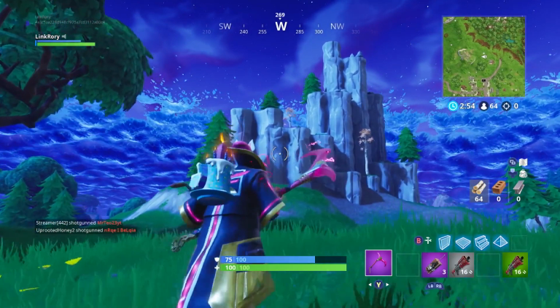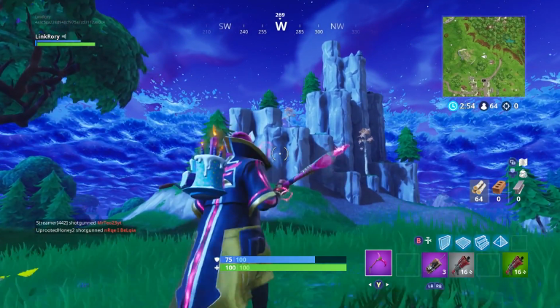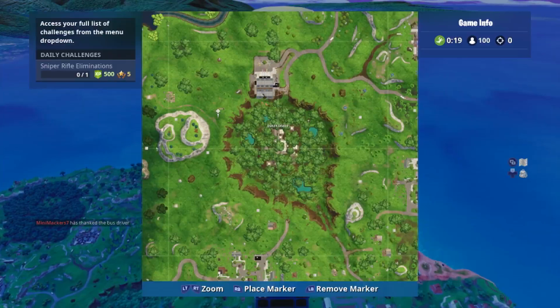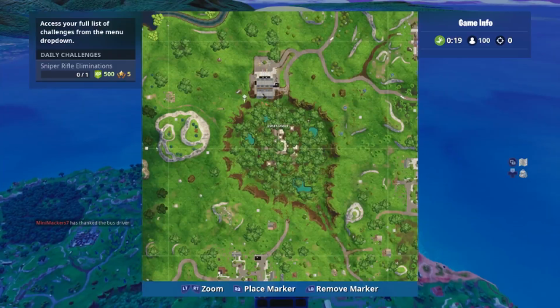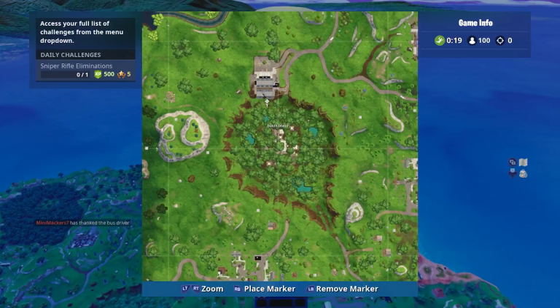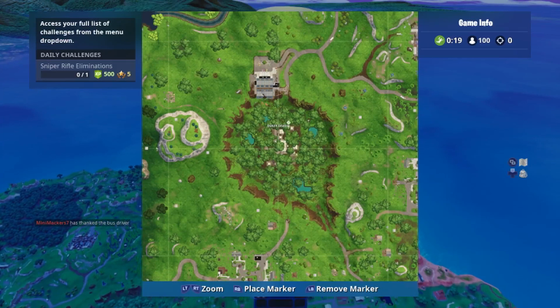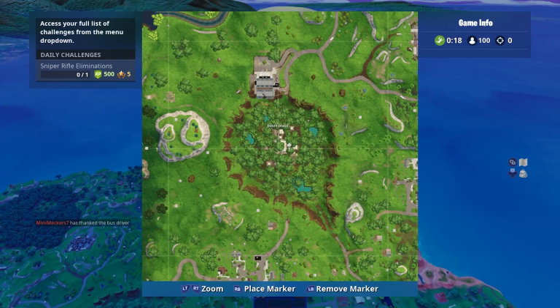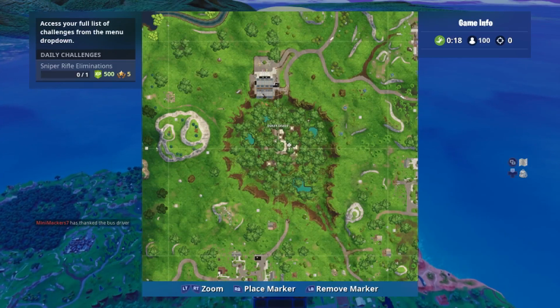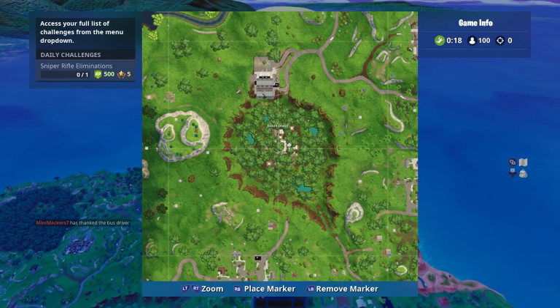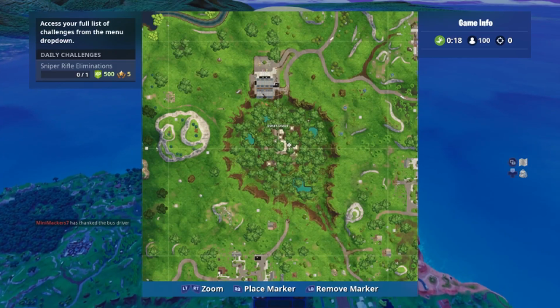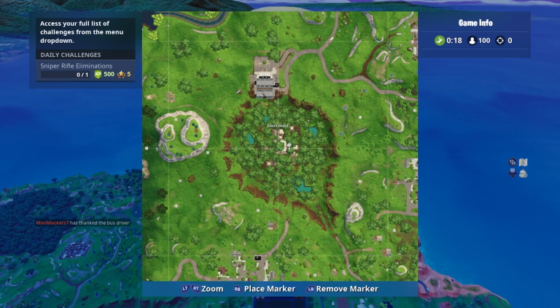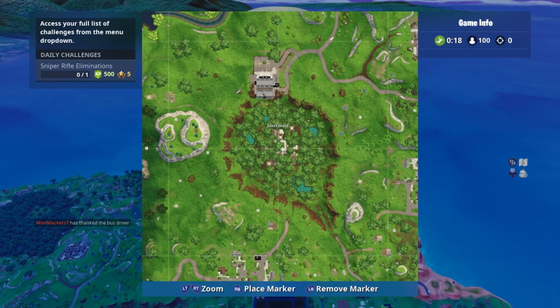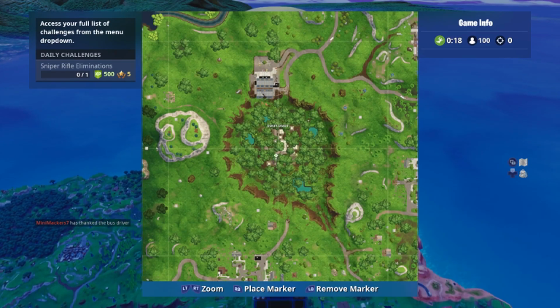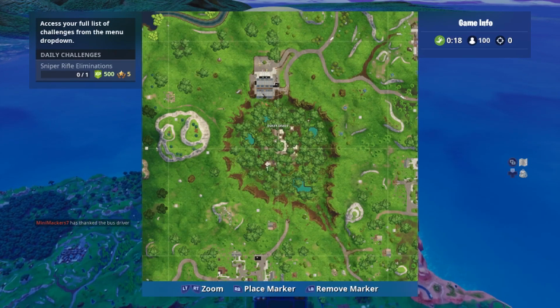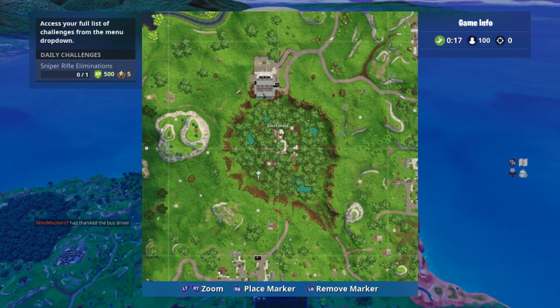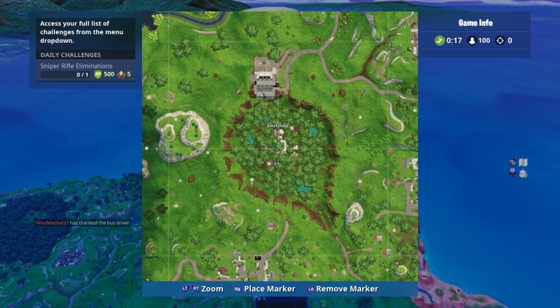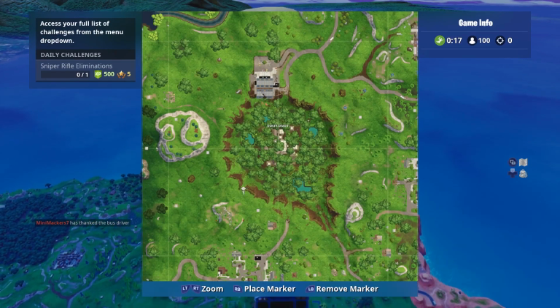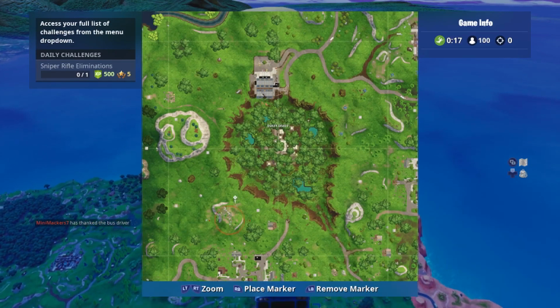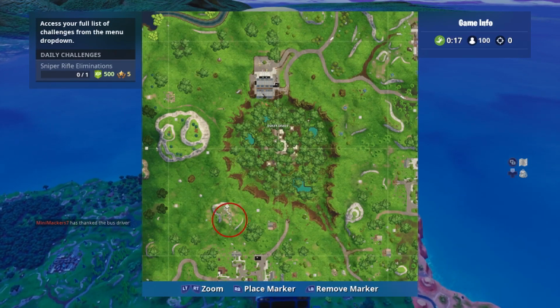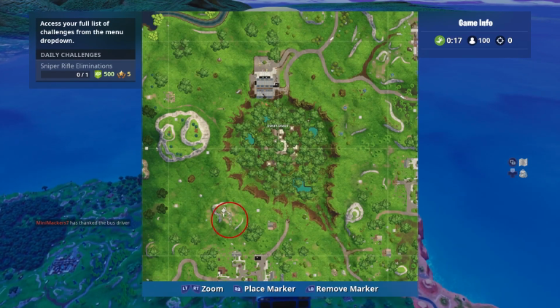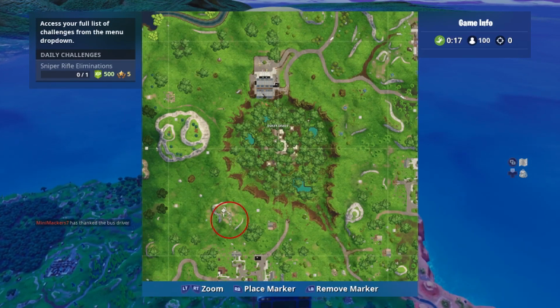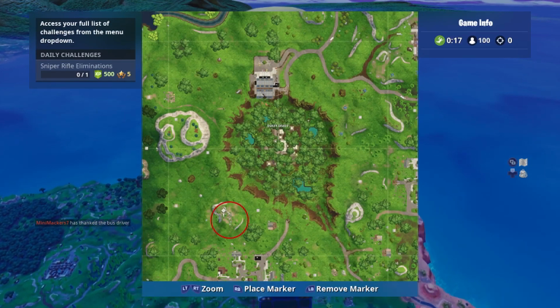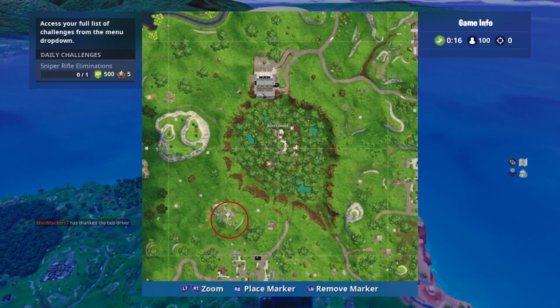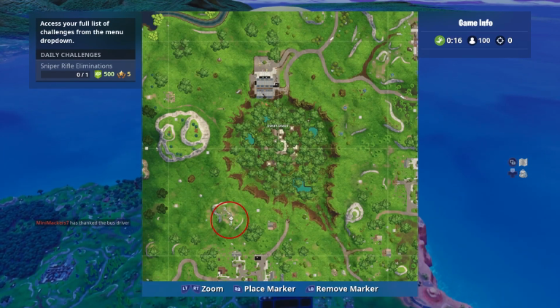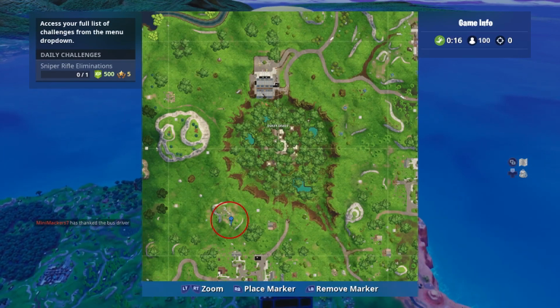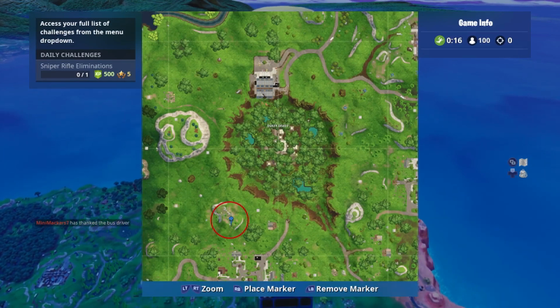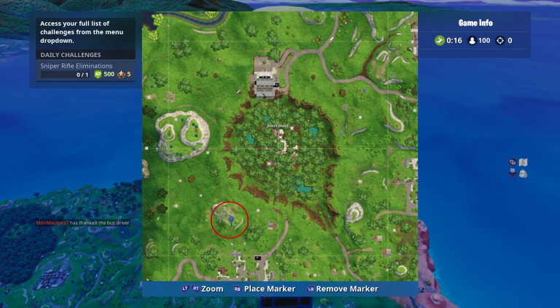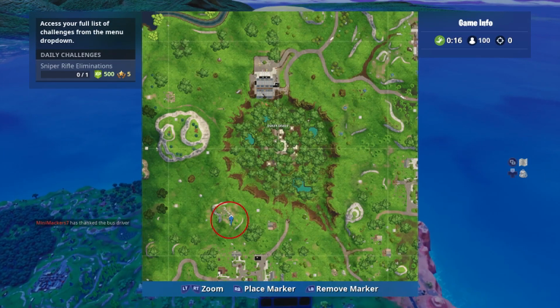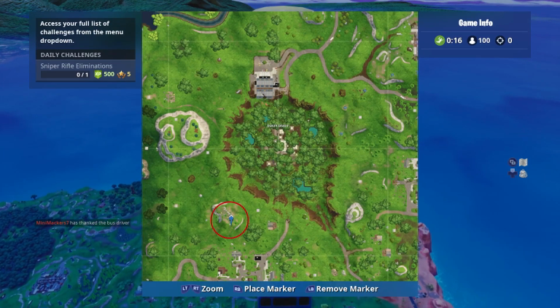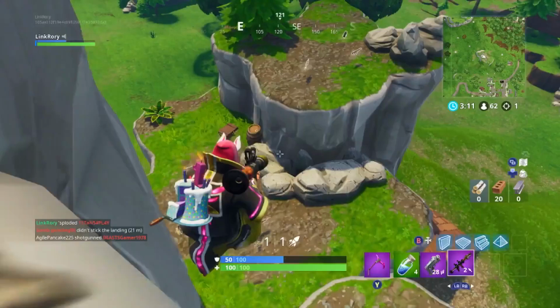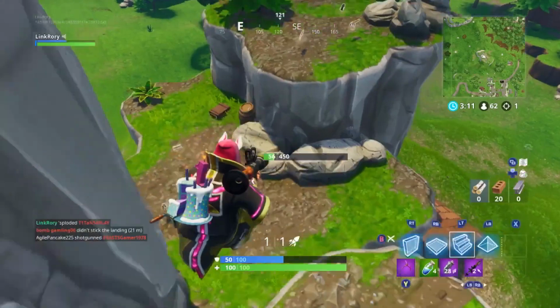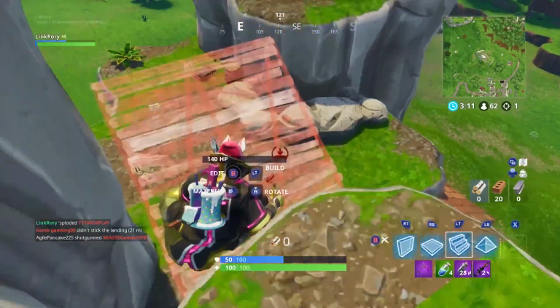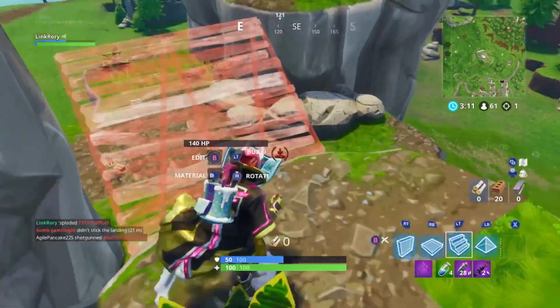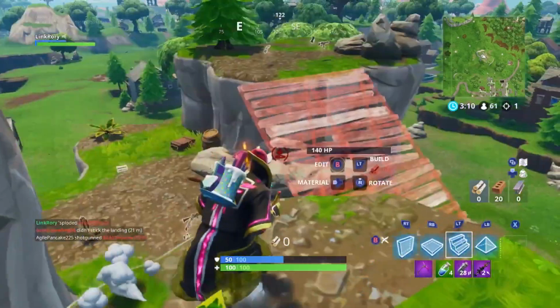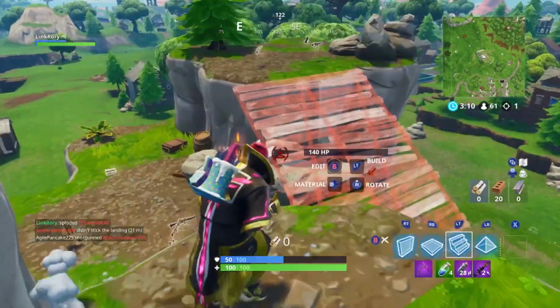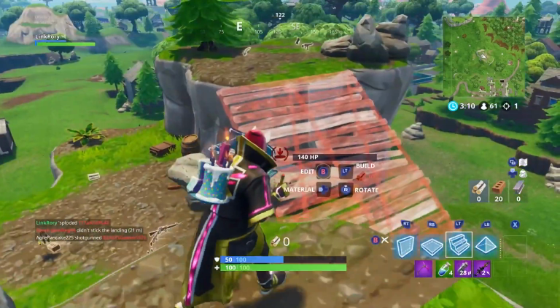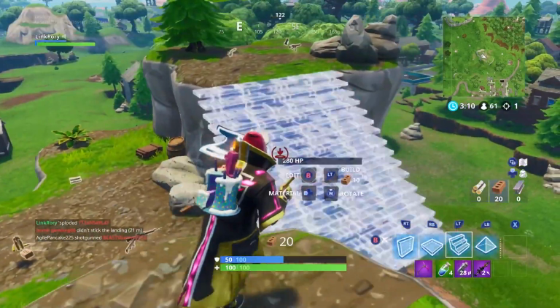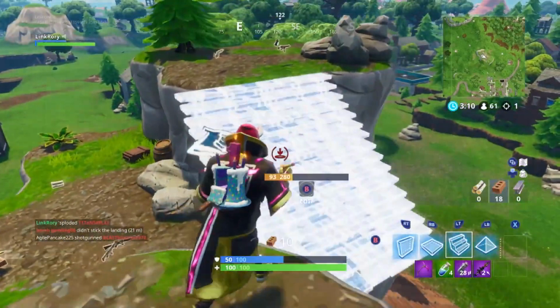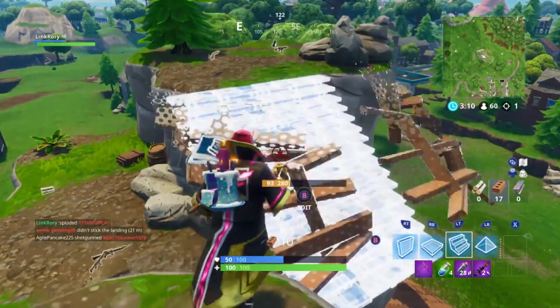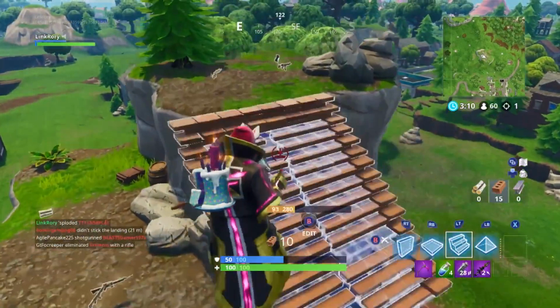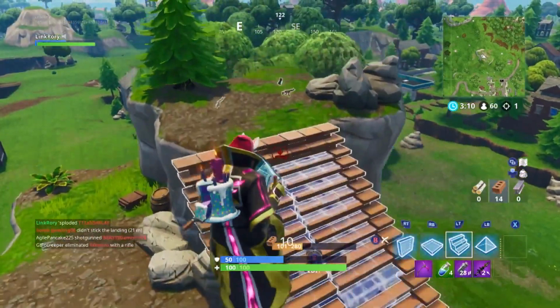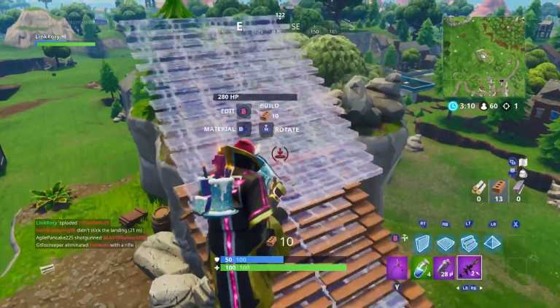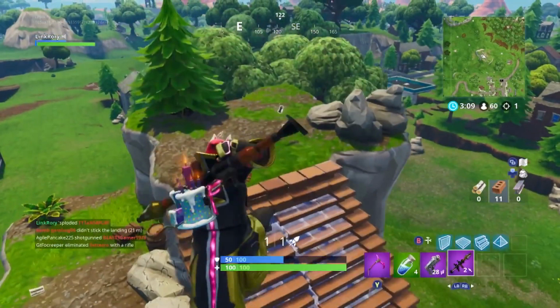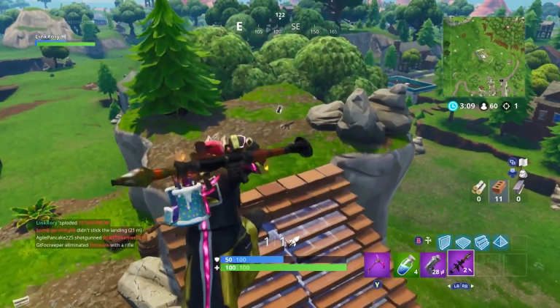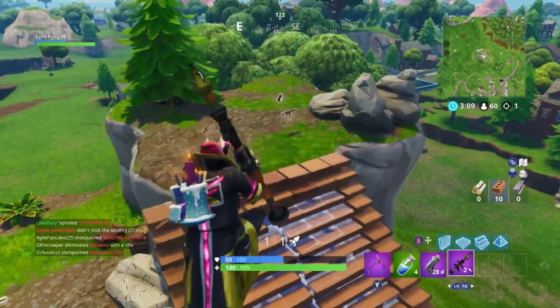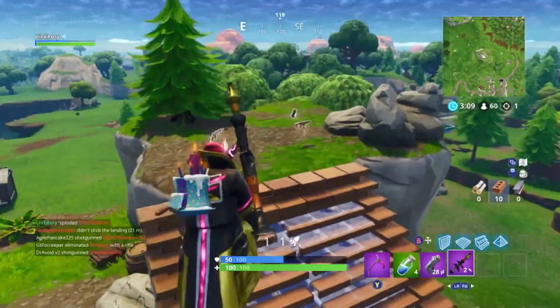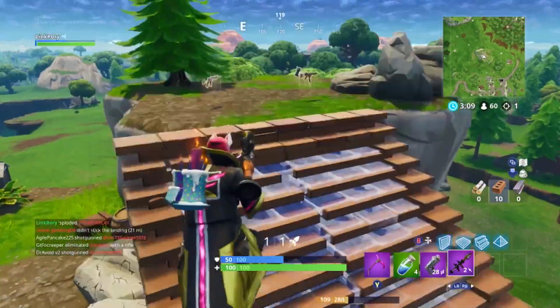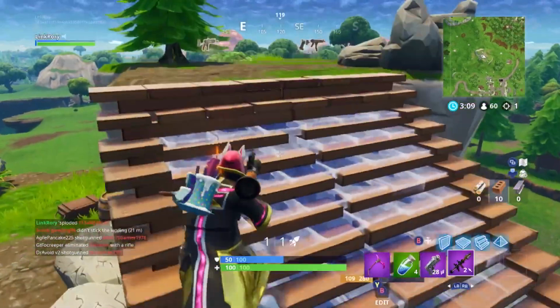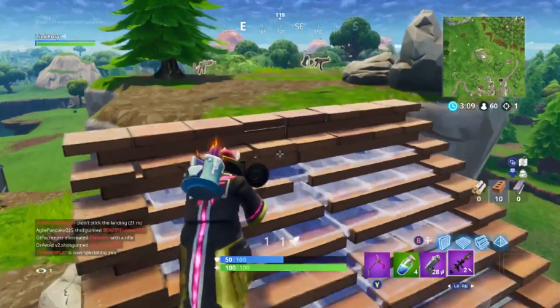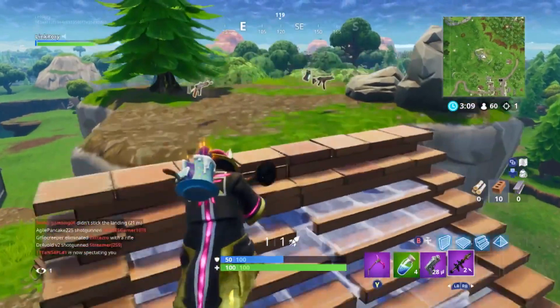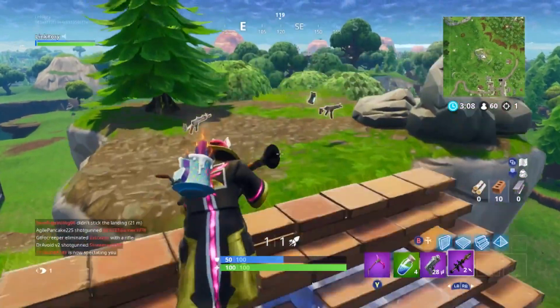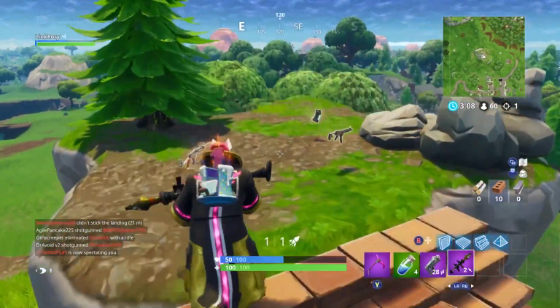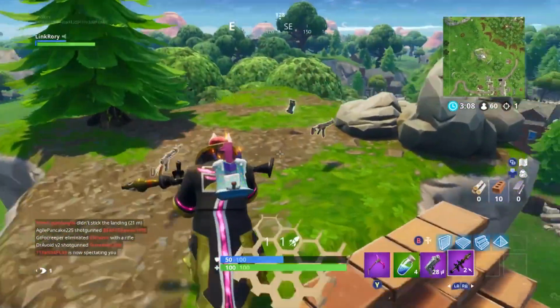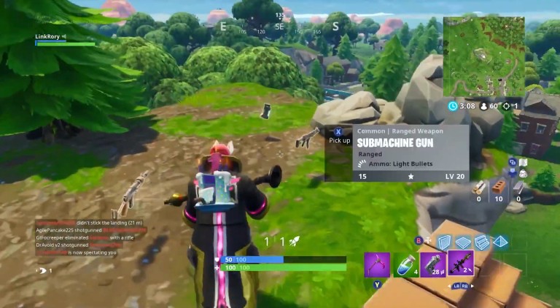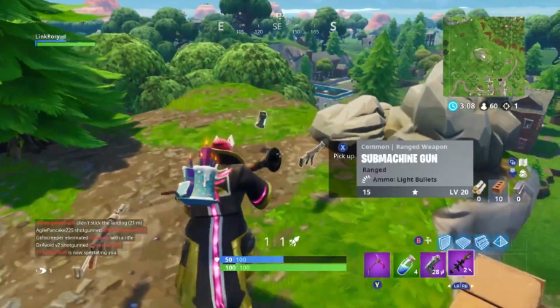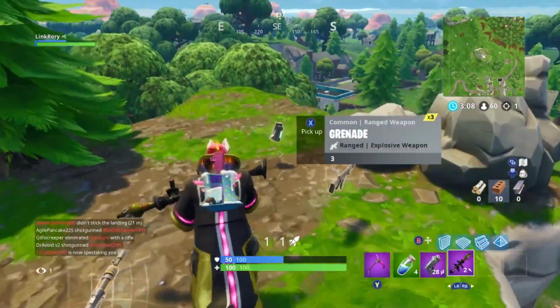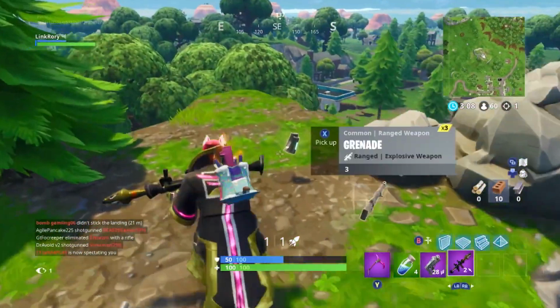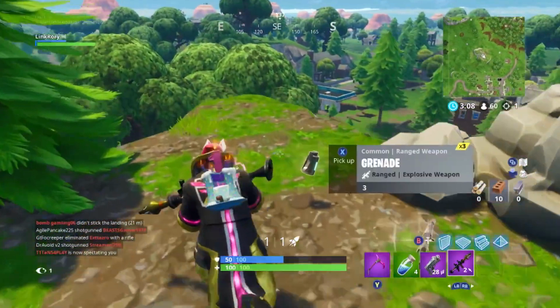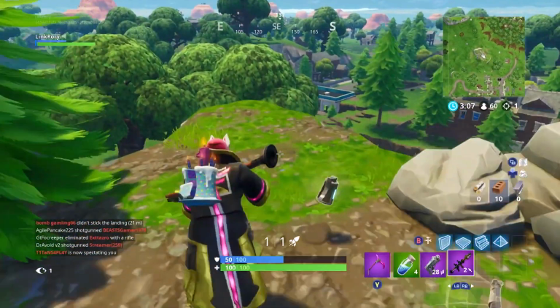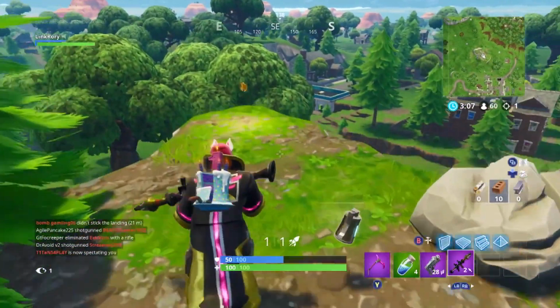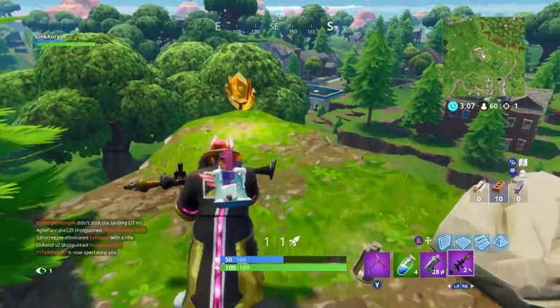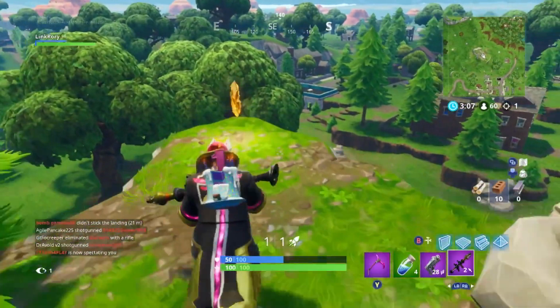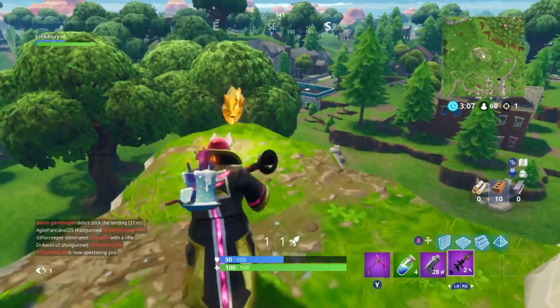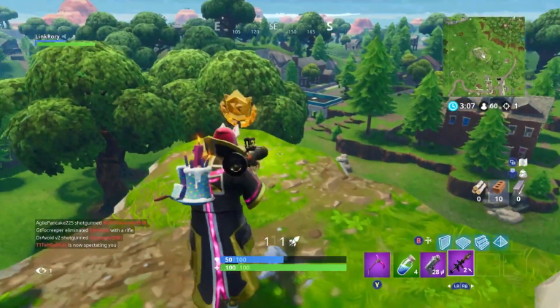These cliffs are just southwest of Dusty Divot. Once you make your way up the cliffs, you can find the Battlestar right here.